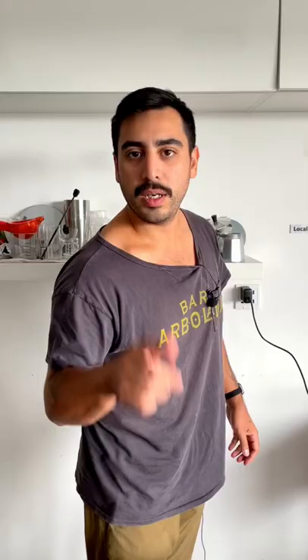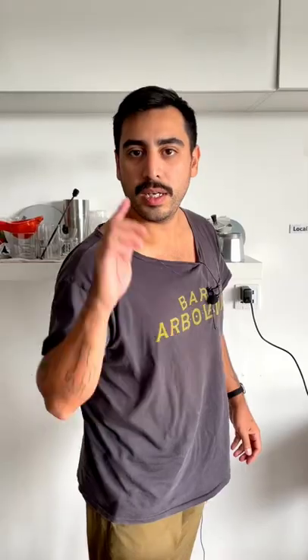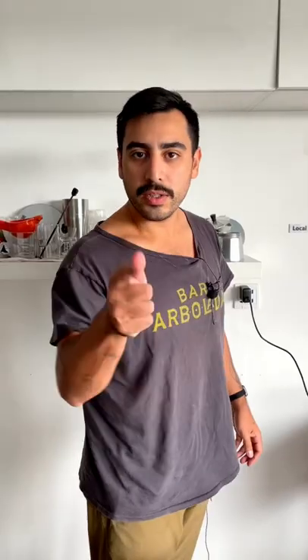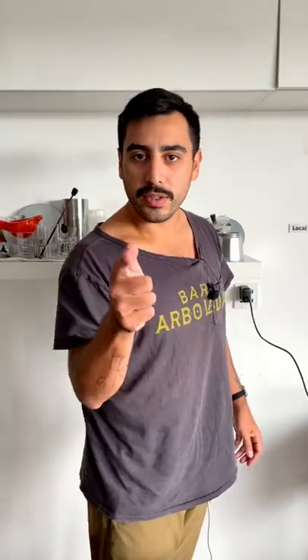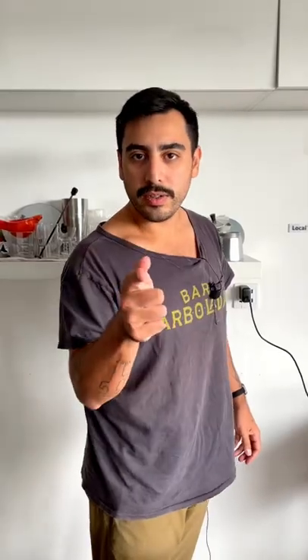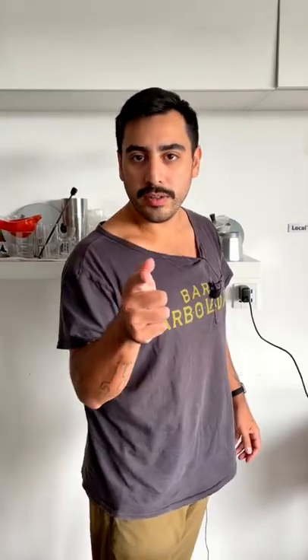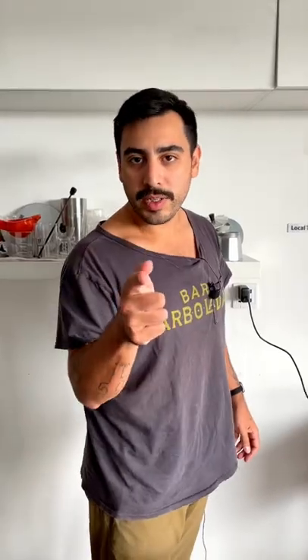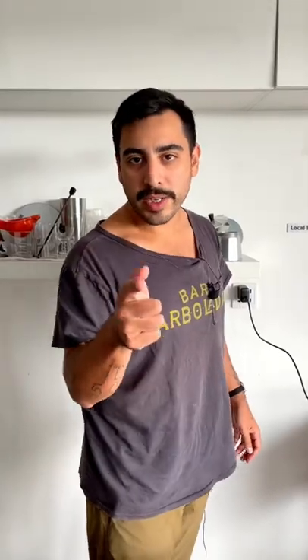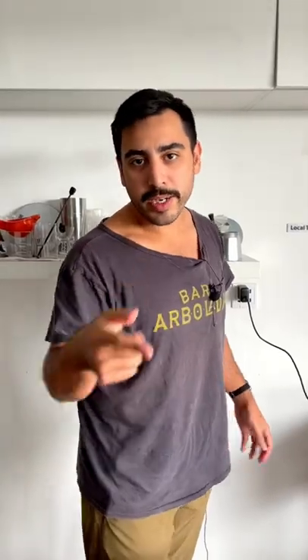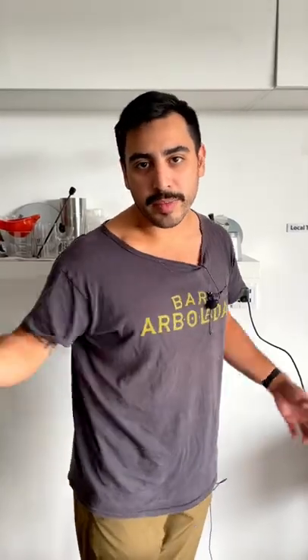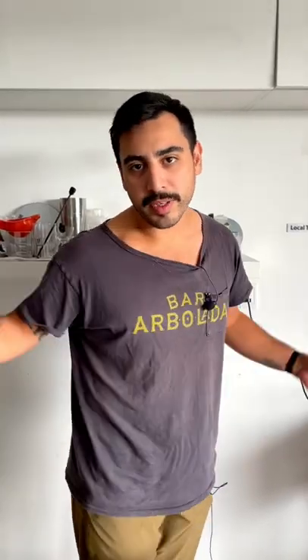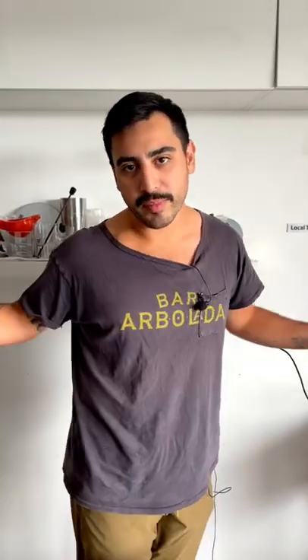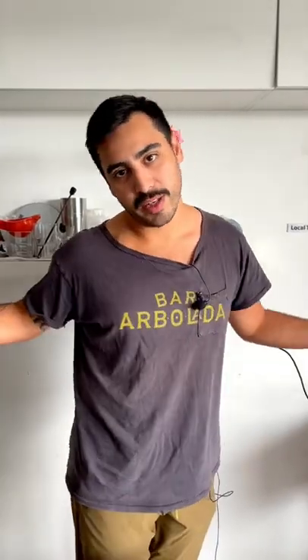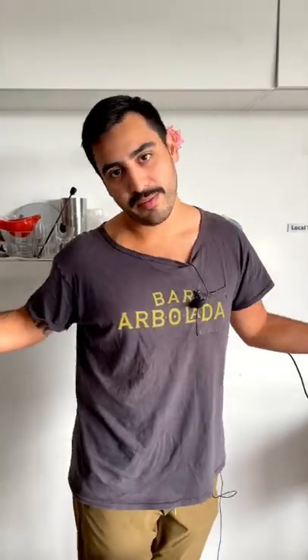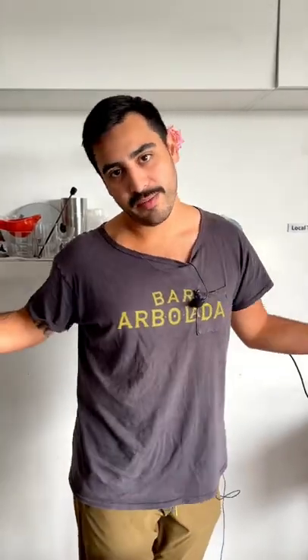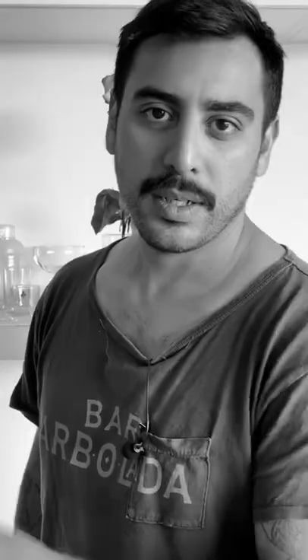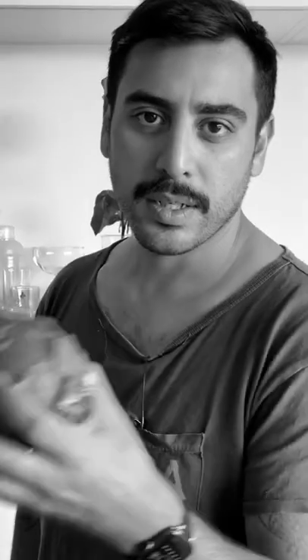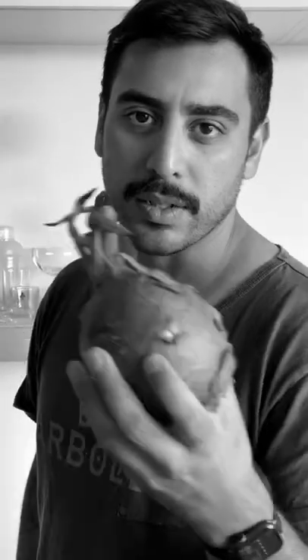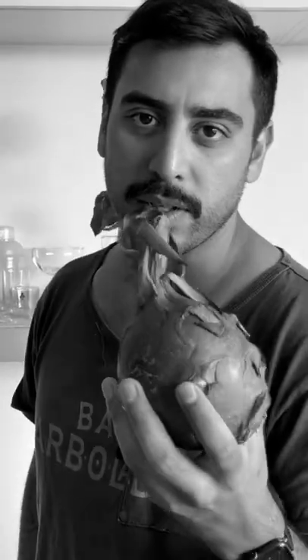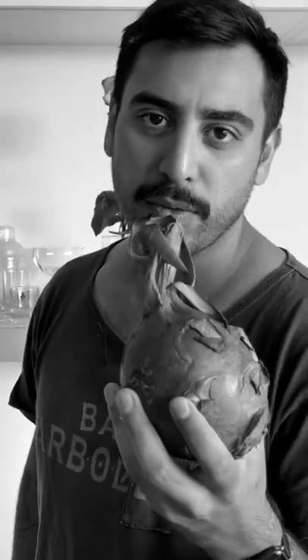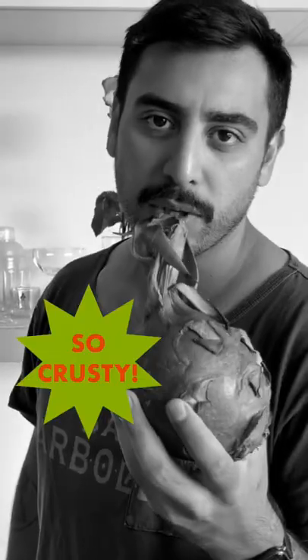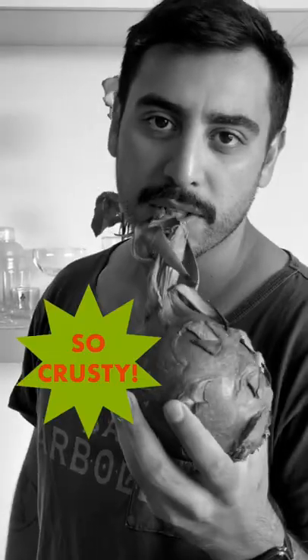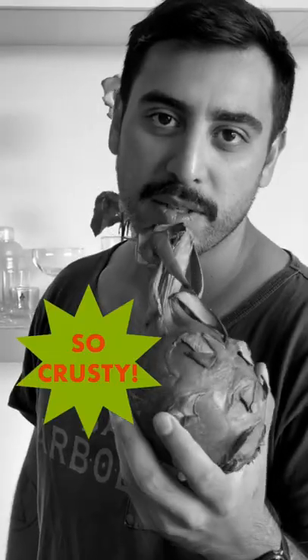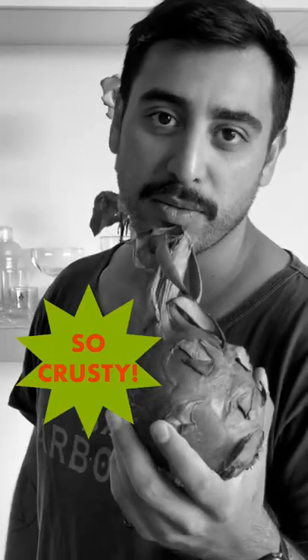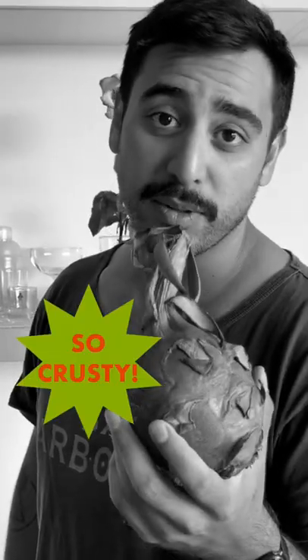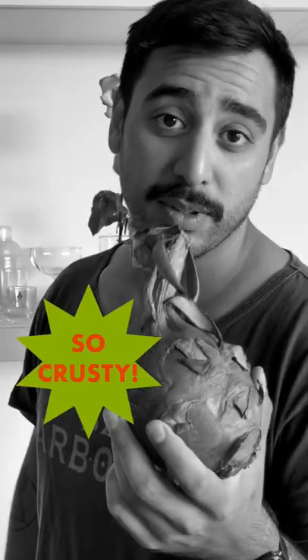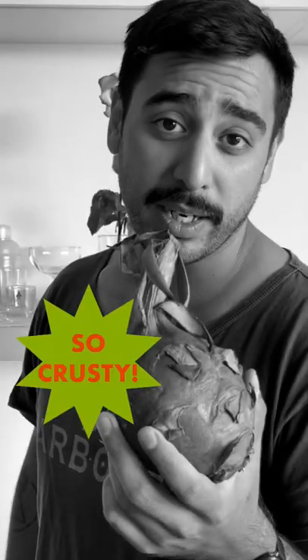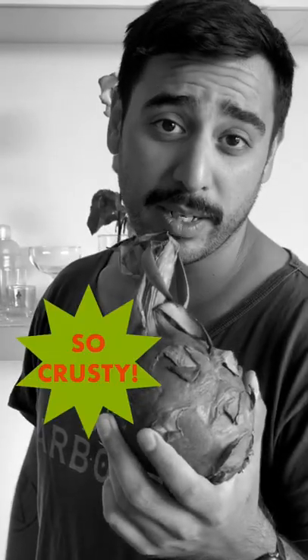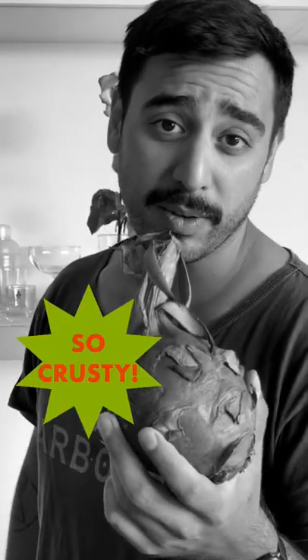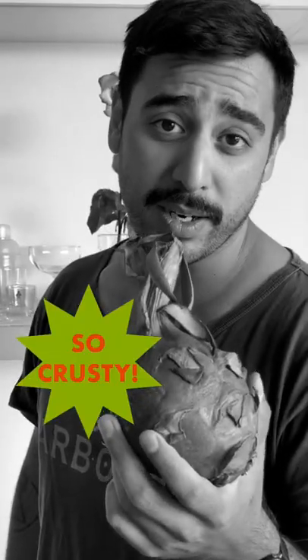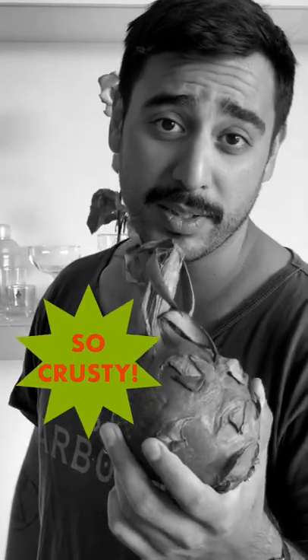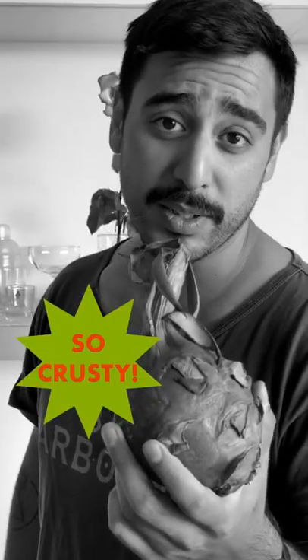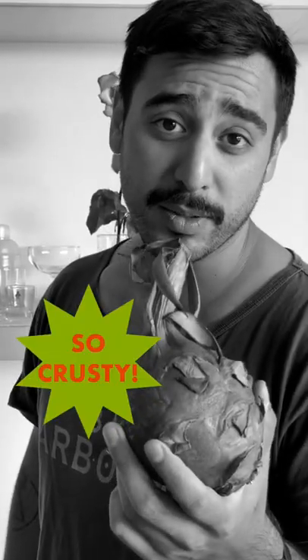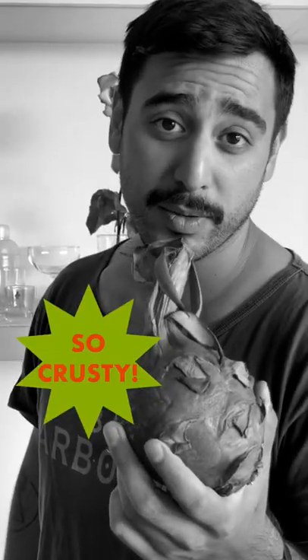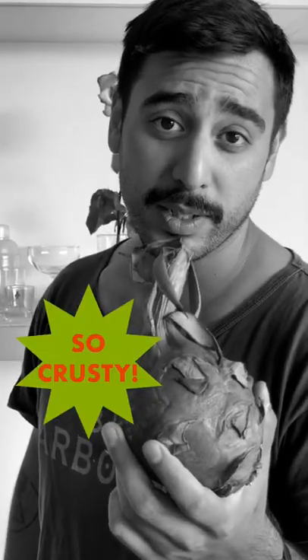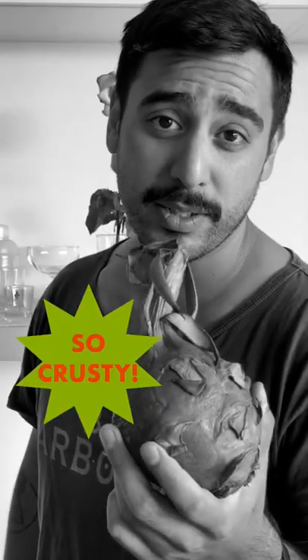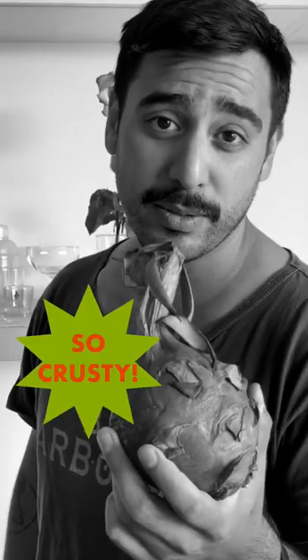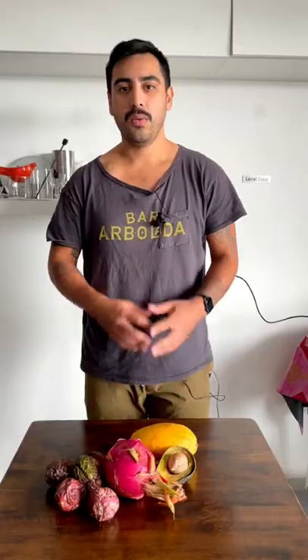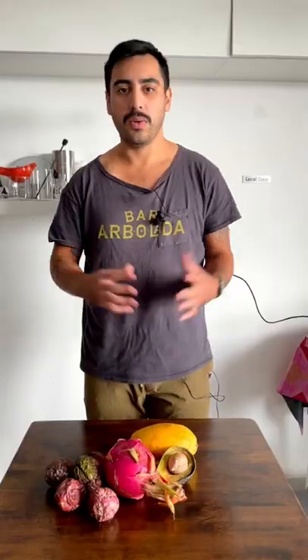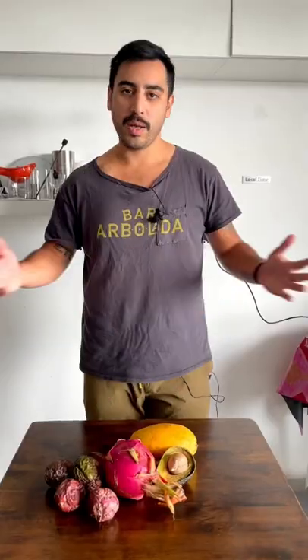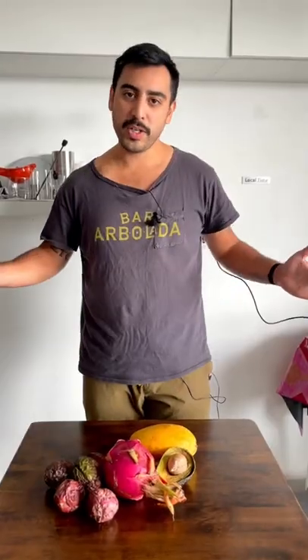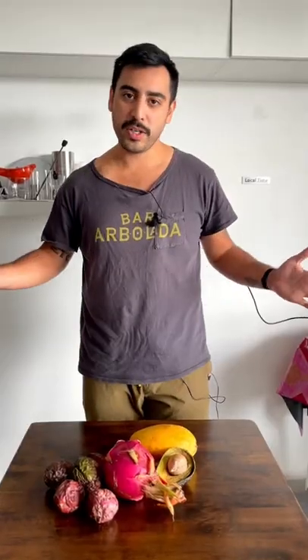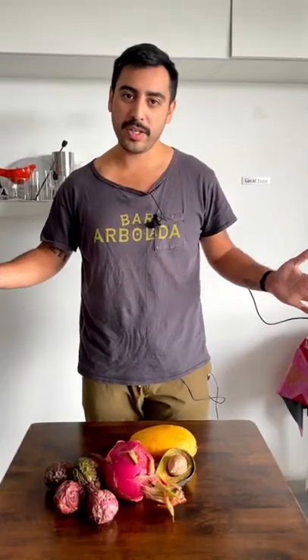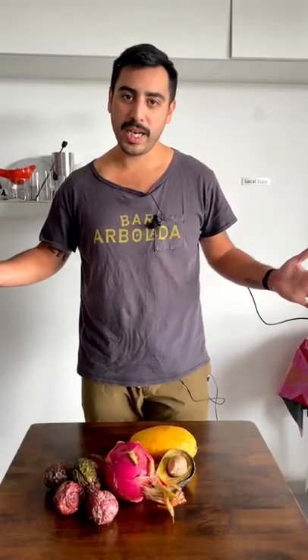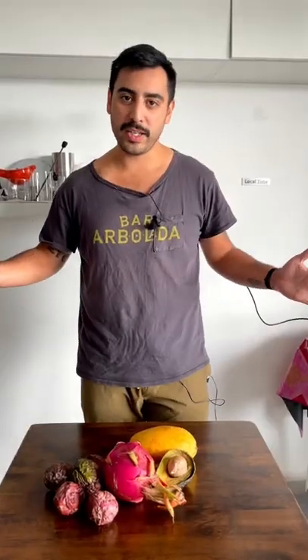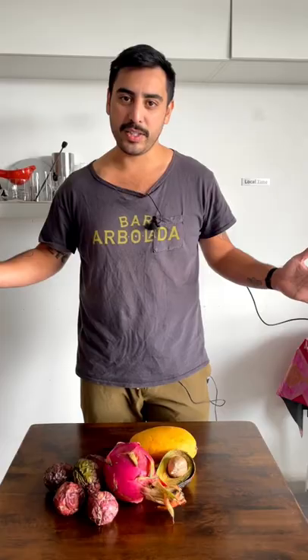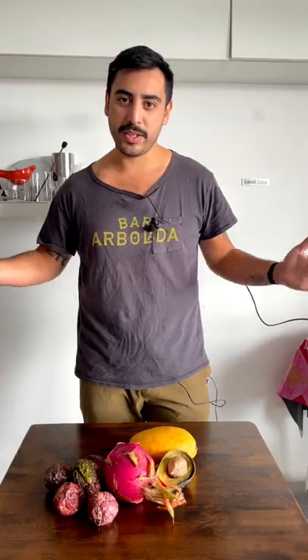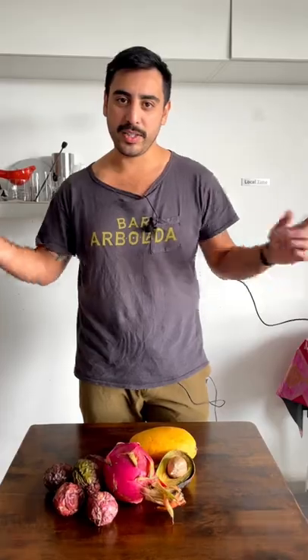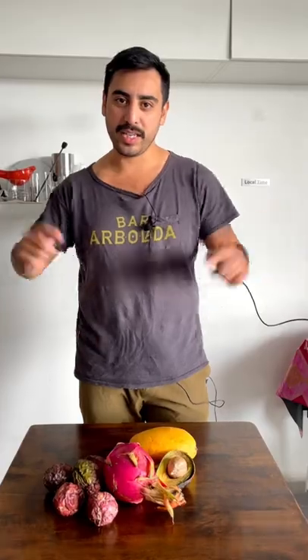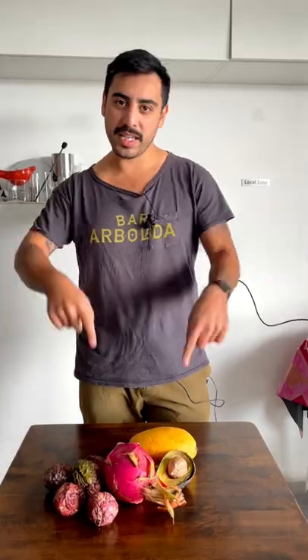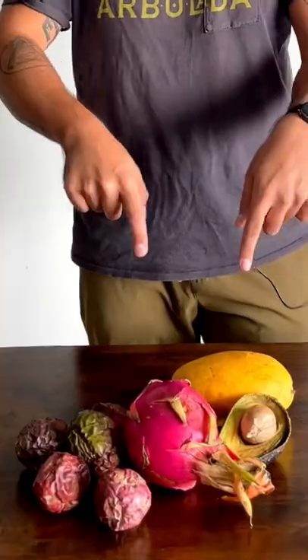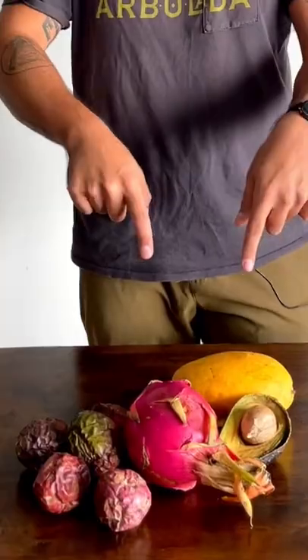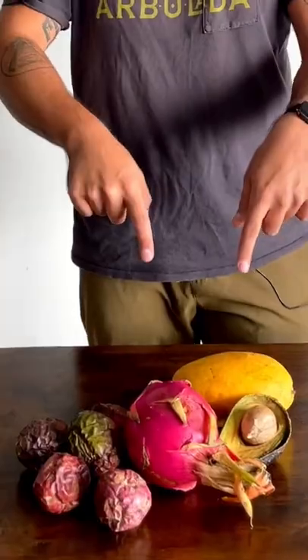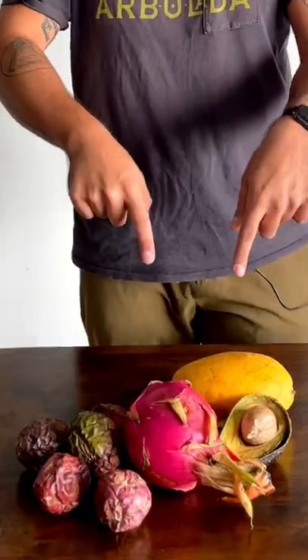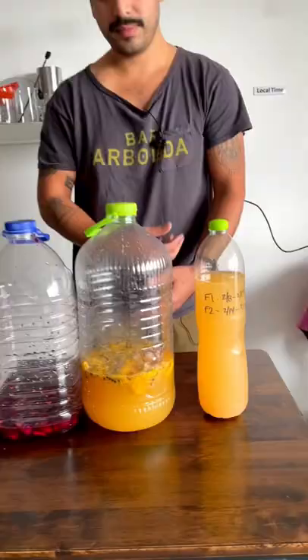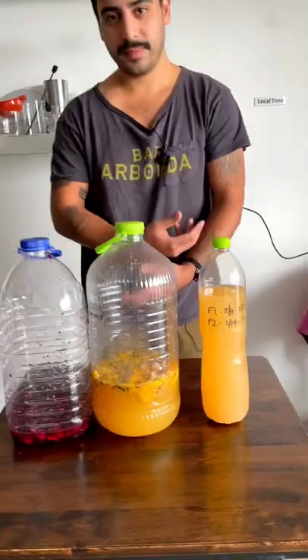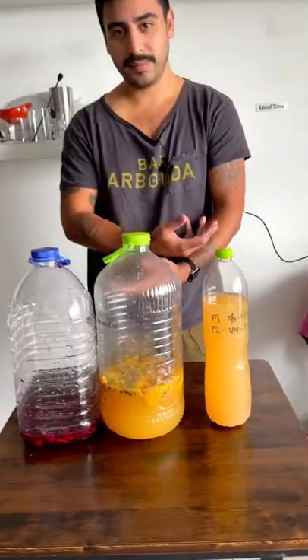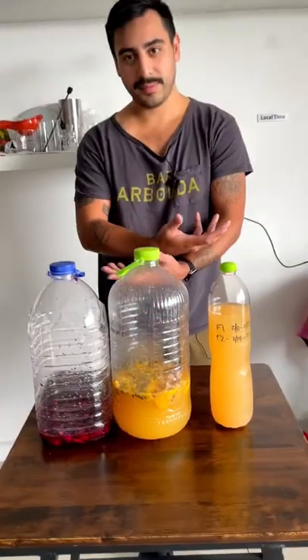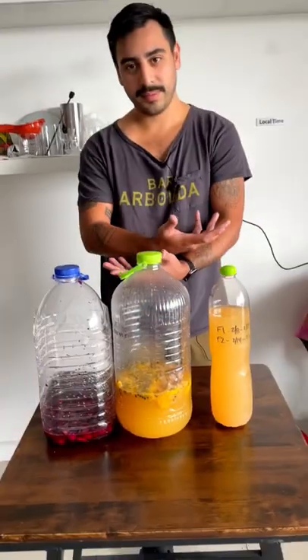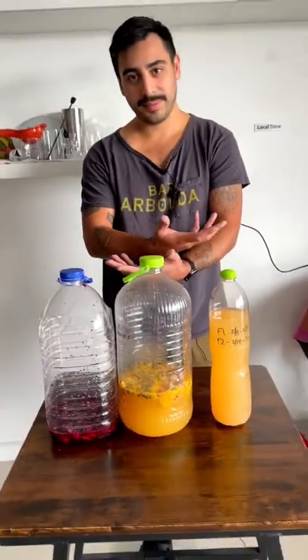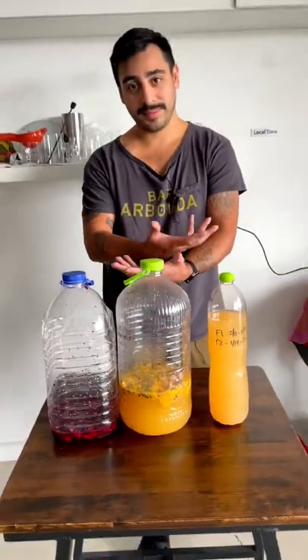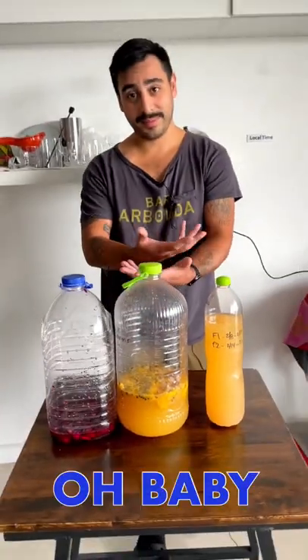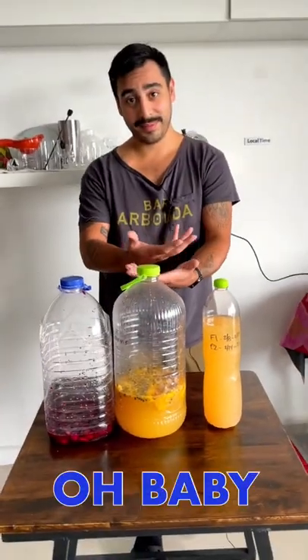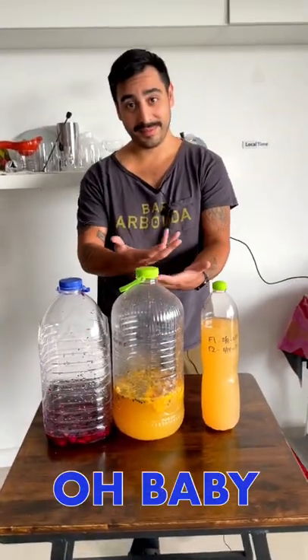Do you live in an Airbnb? Do you have crusty fruit lying around in your fridge? Well, I'm going to show you how to turn these into these.